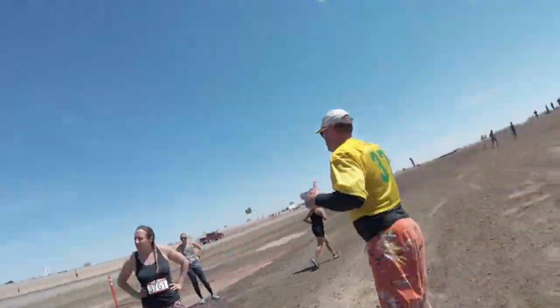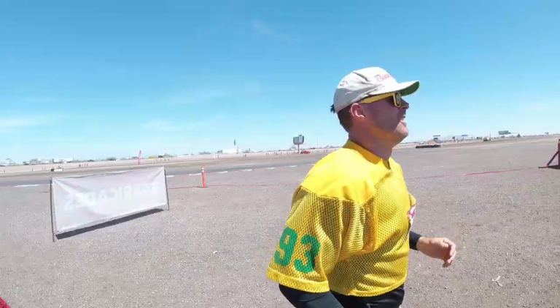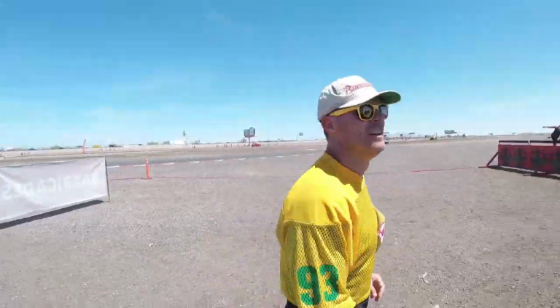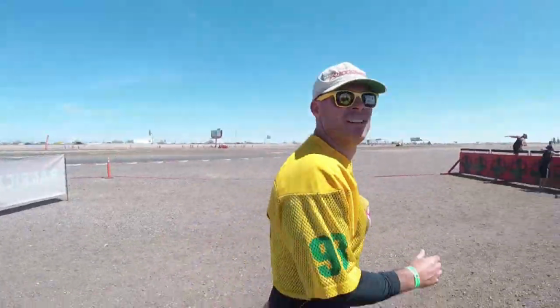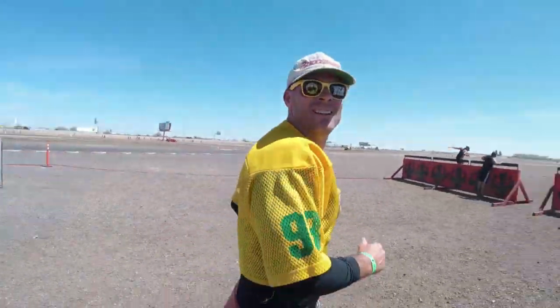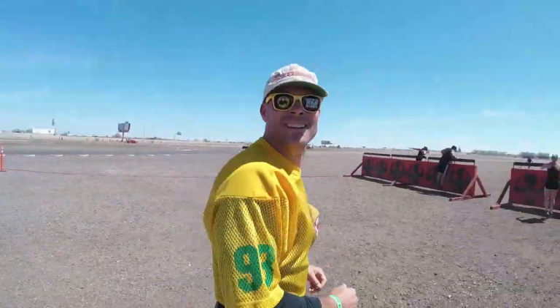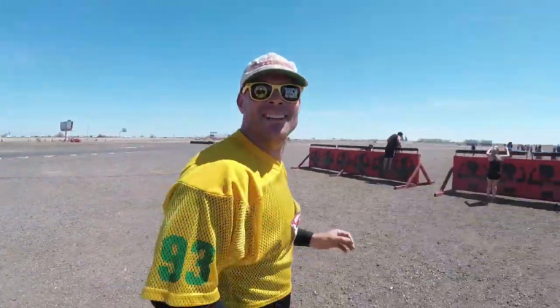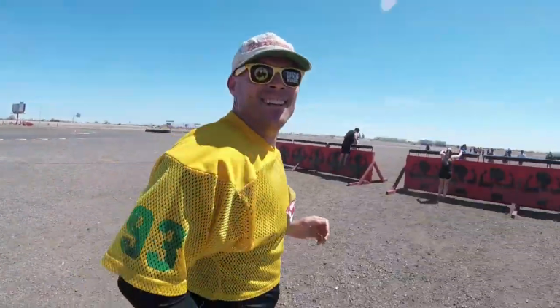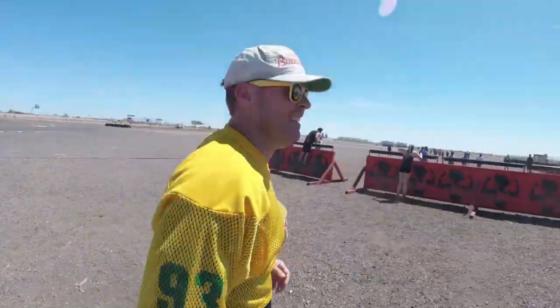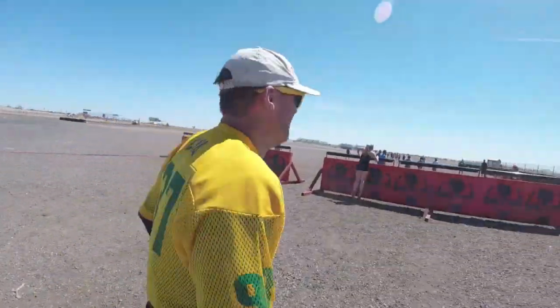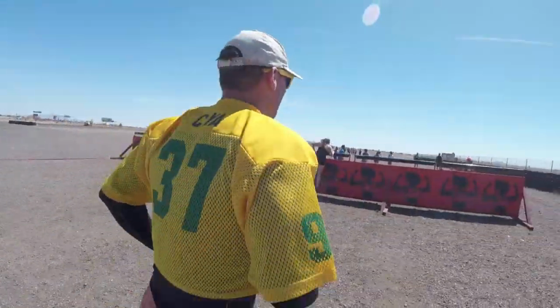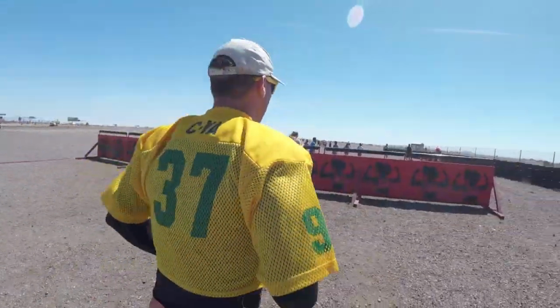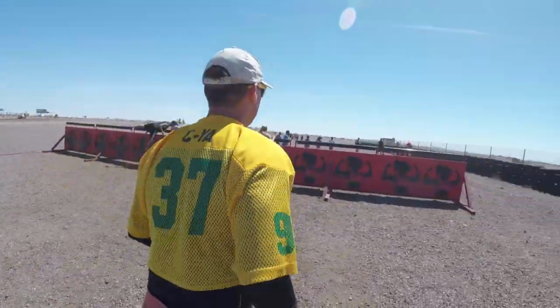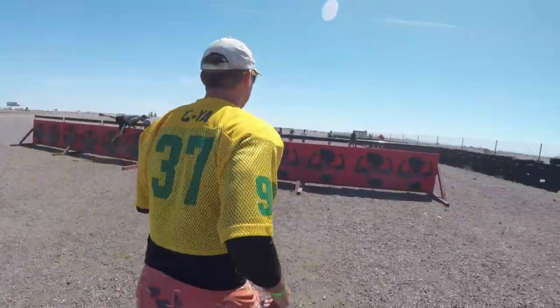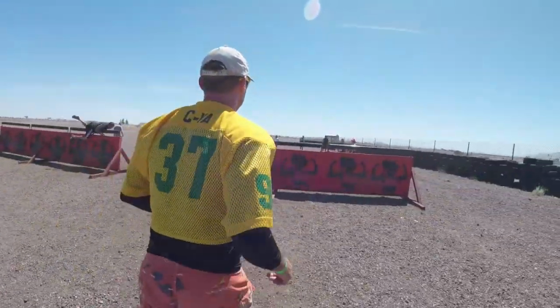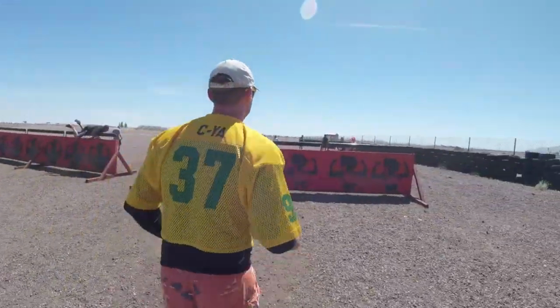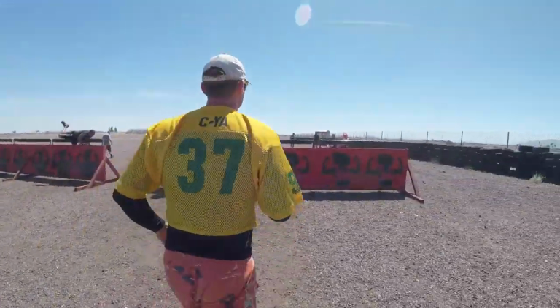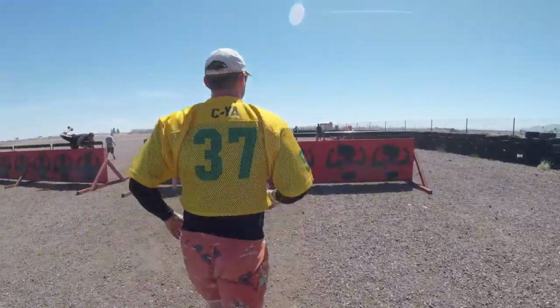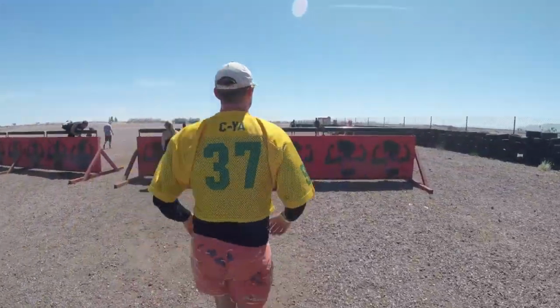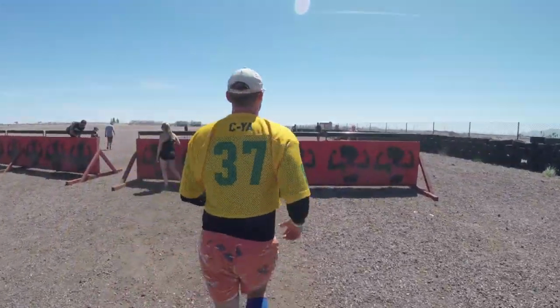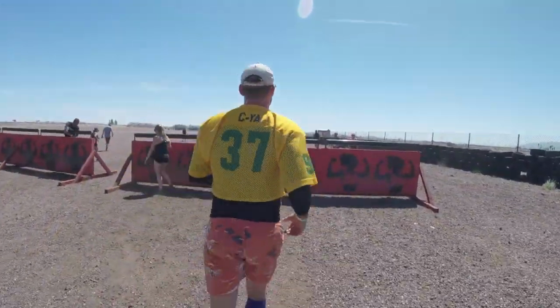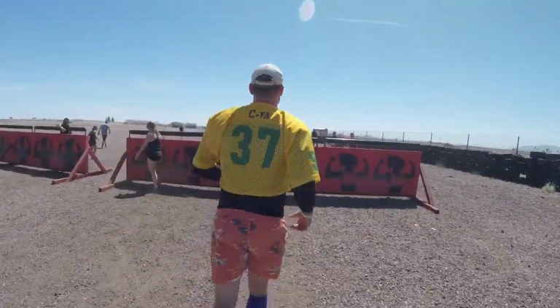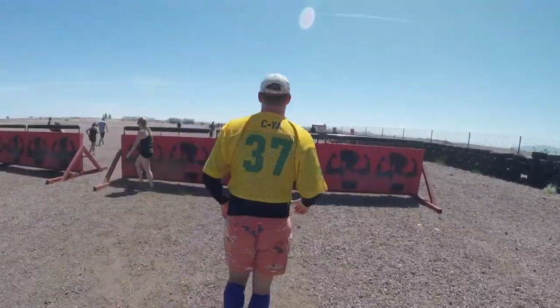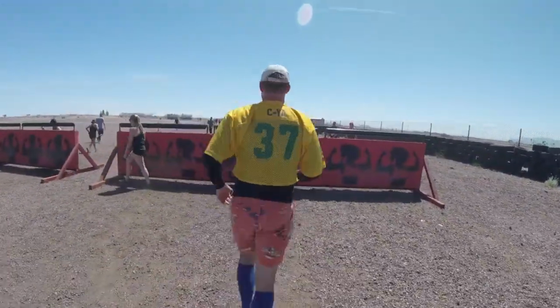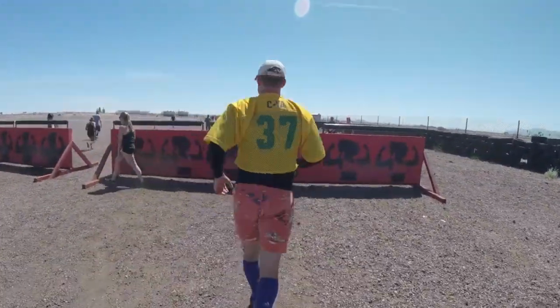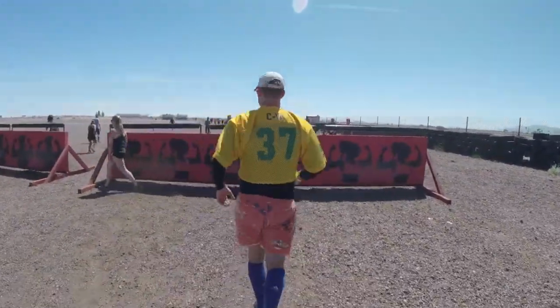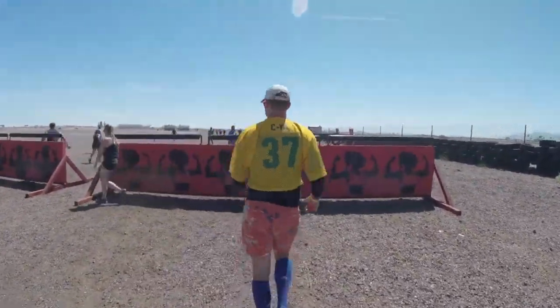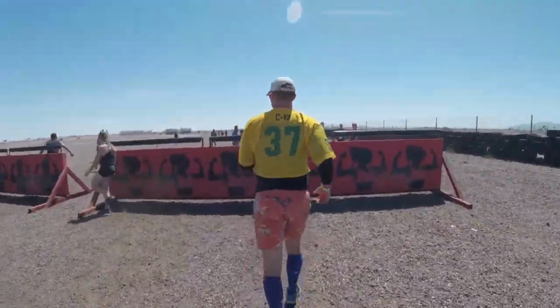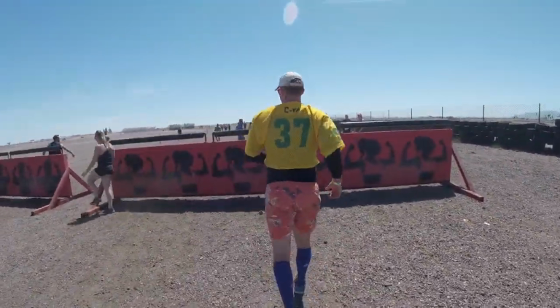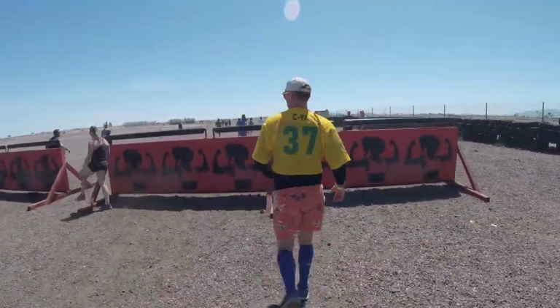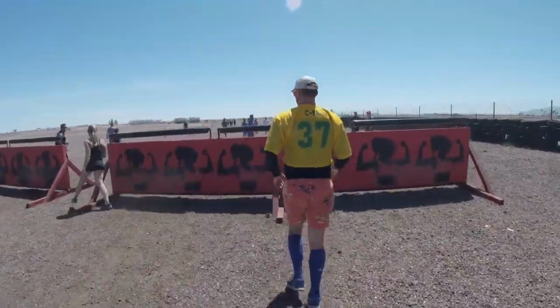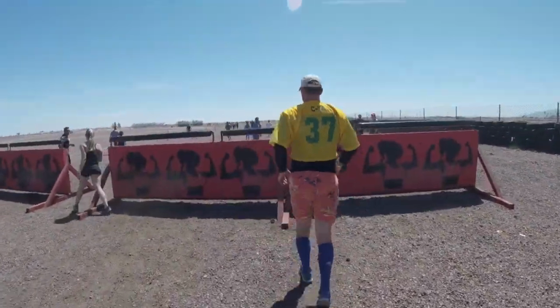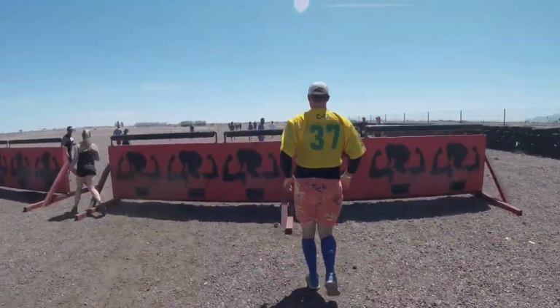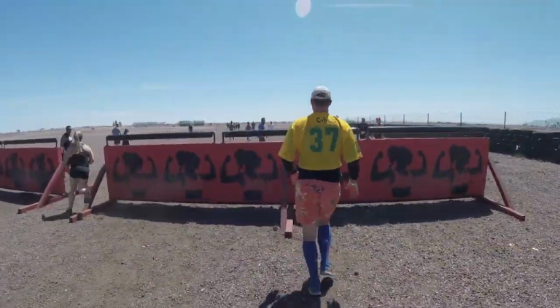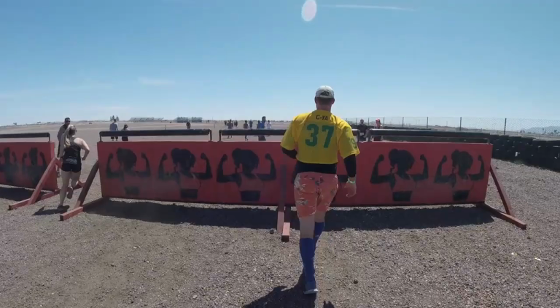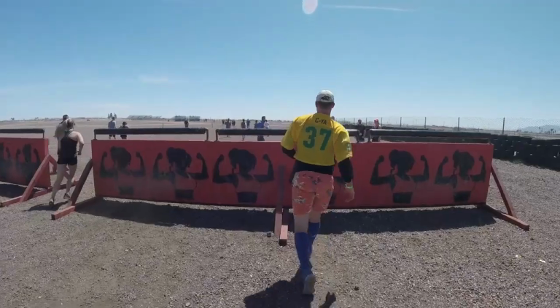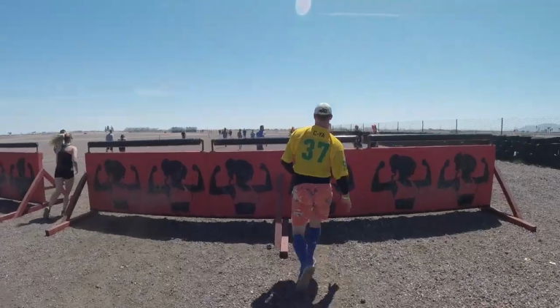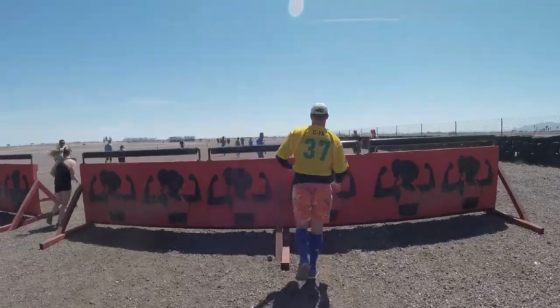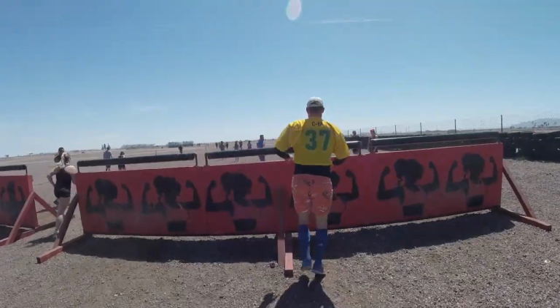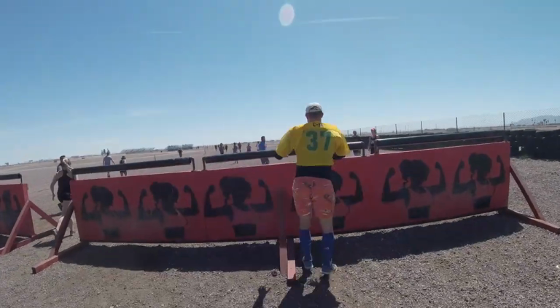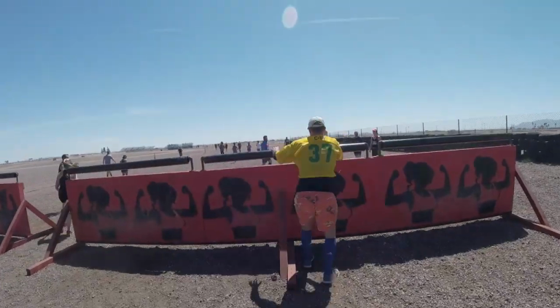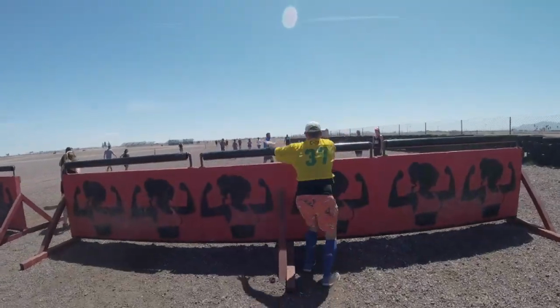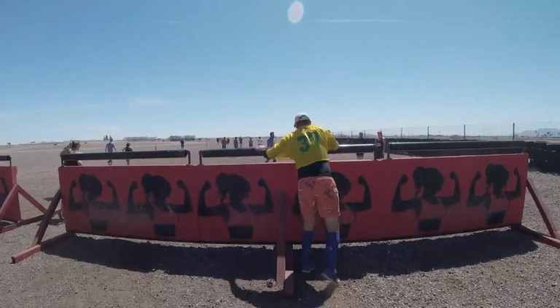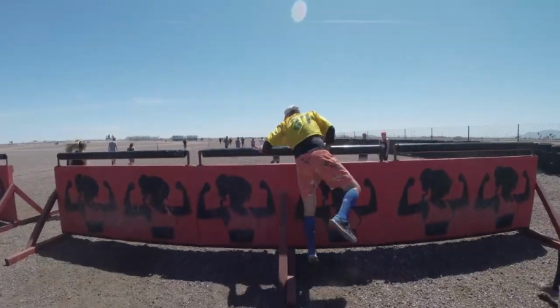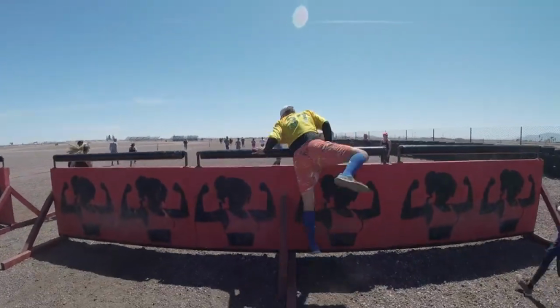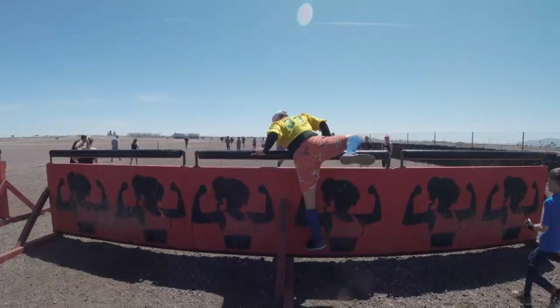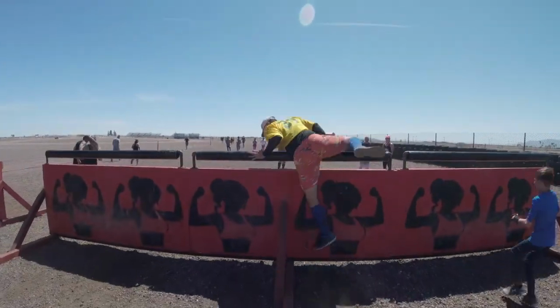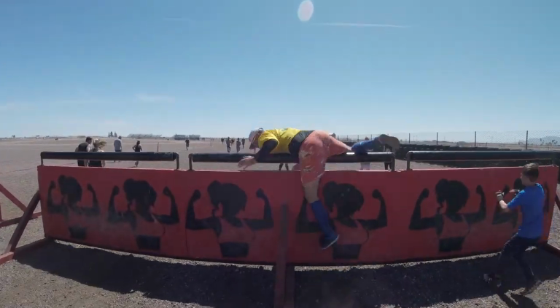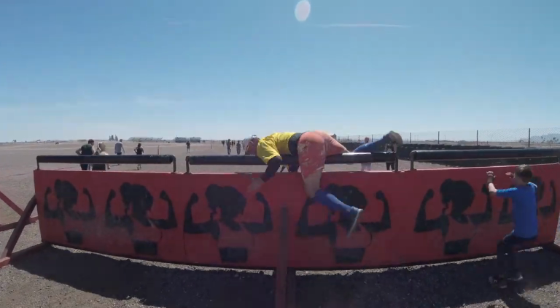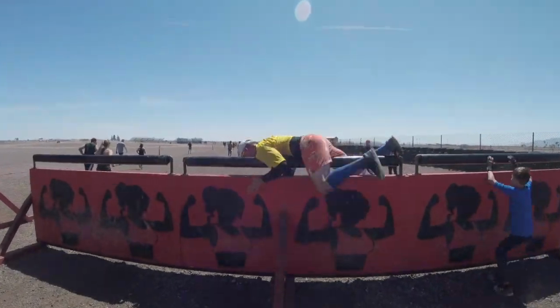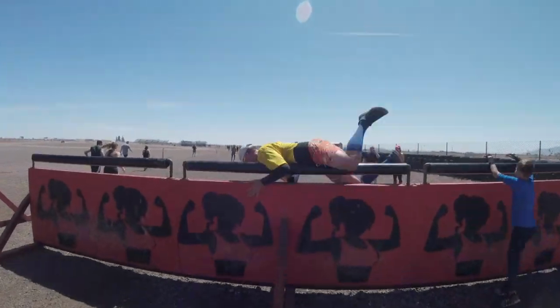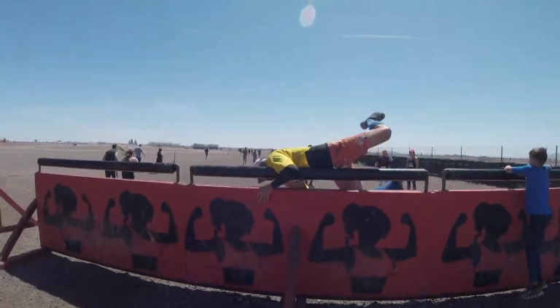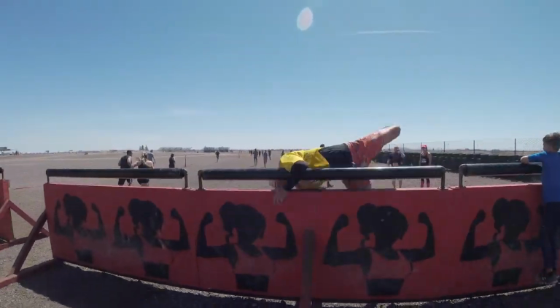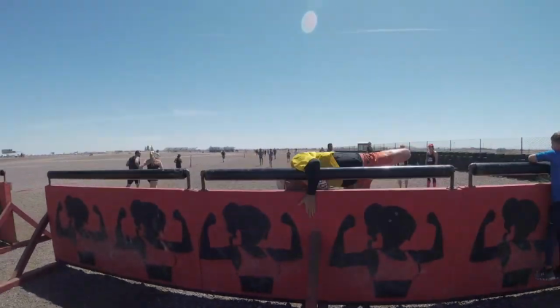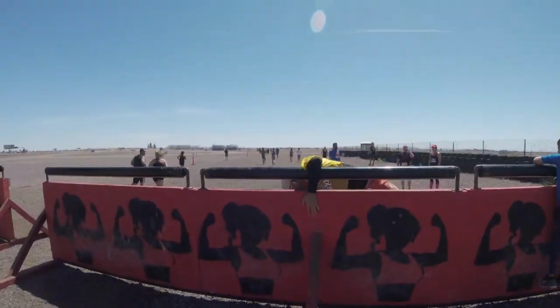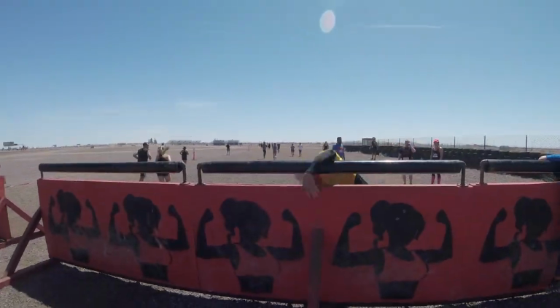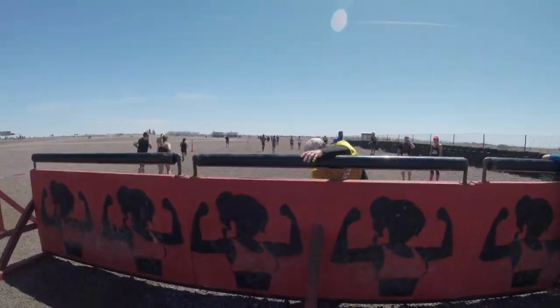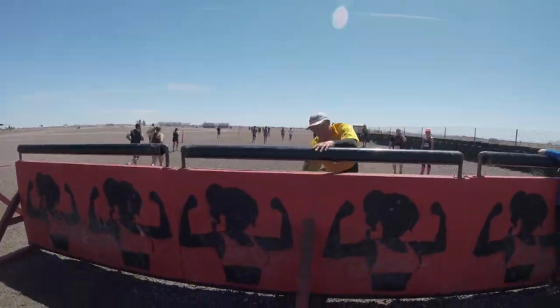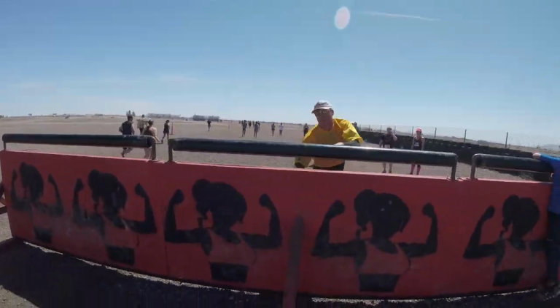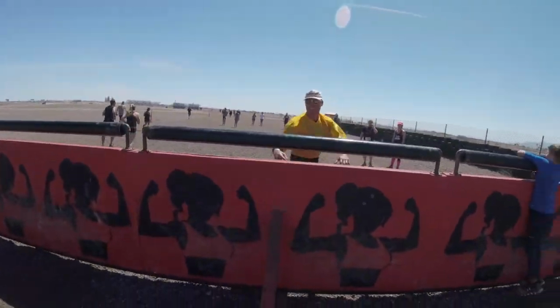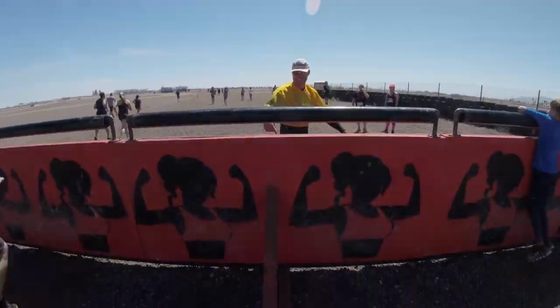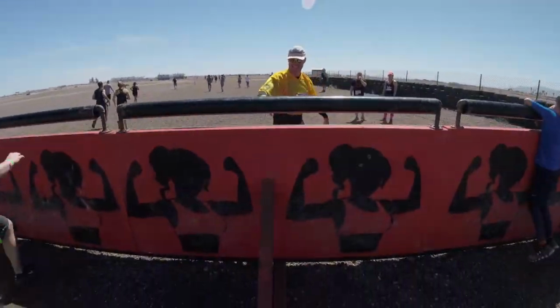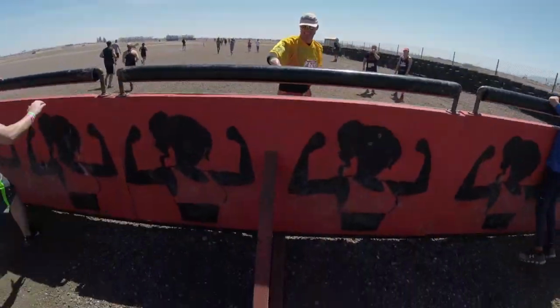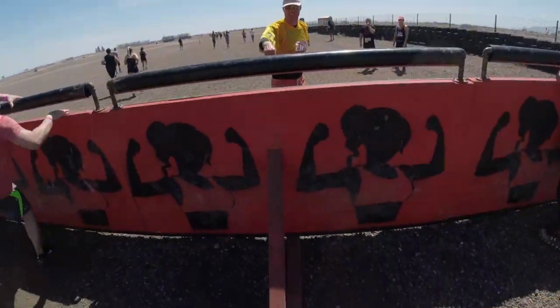And here are the barricades. It's a four-foot wall, and we've added rolling pikes on top to add another degree of difficulty.